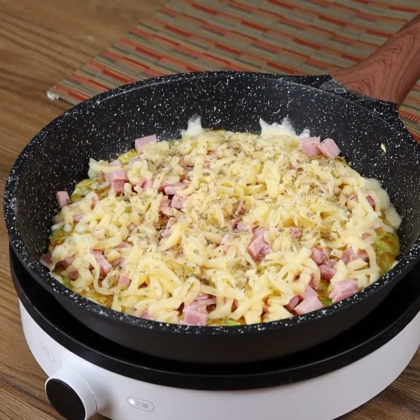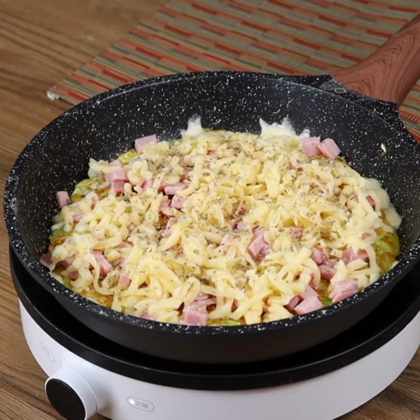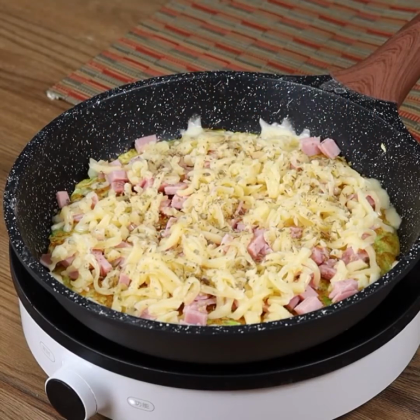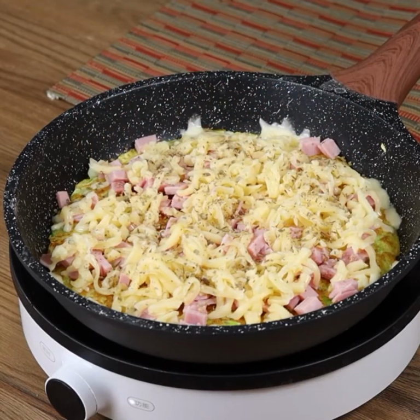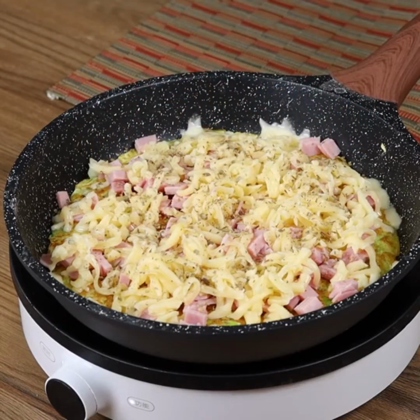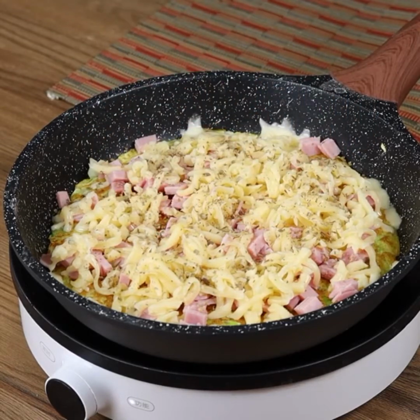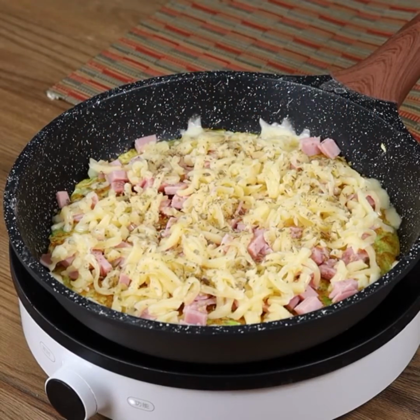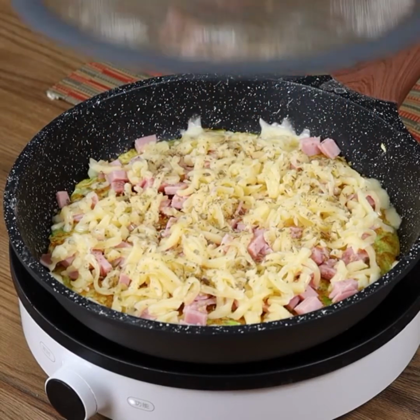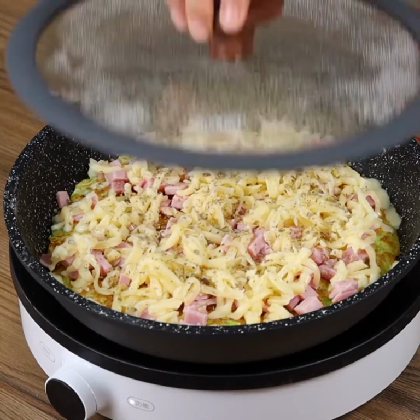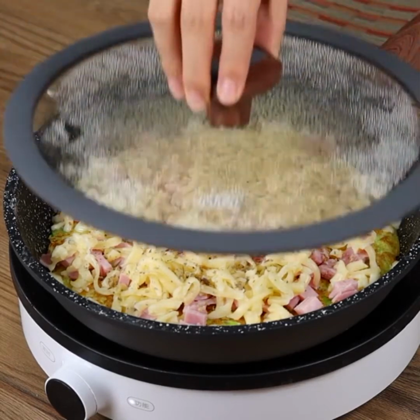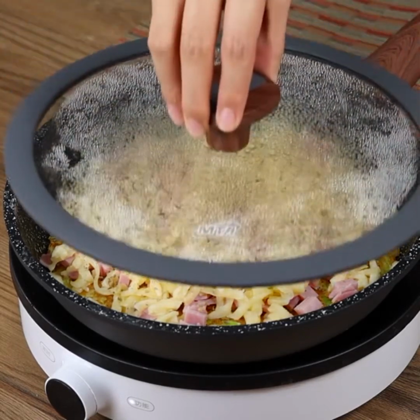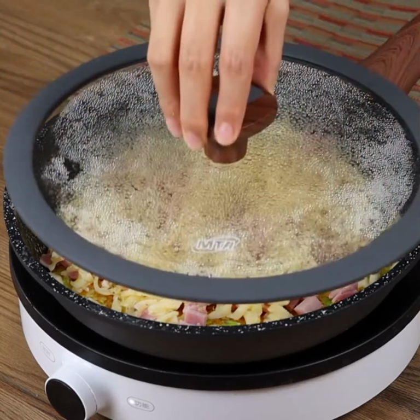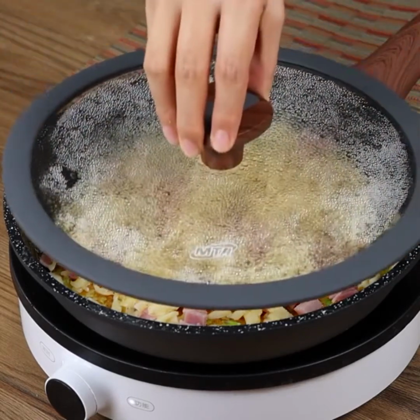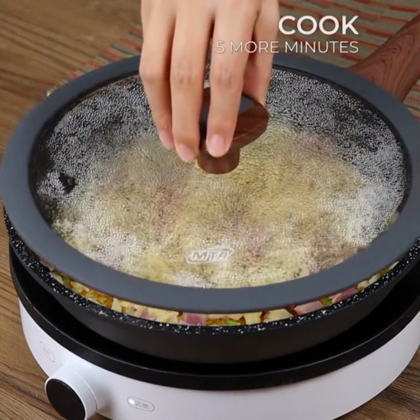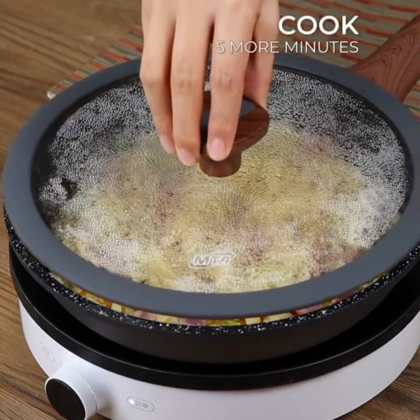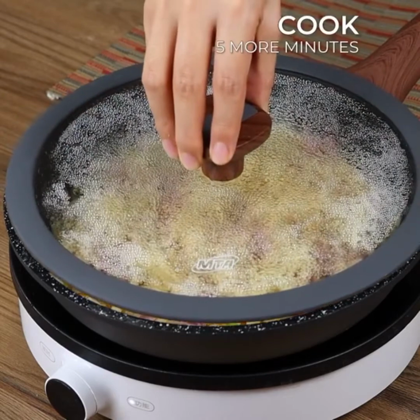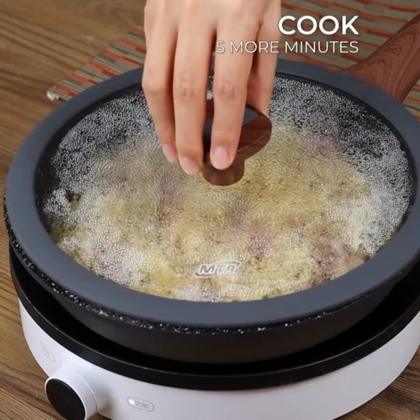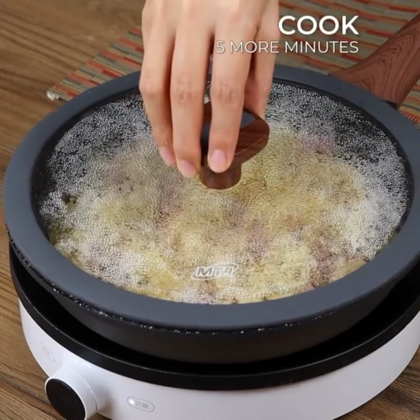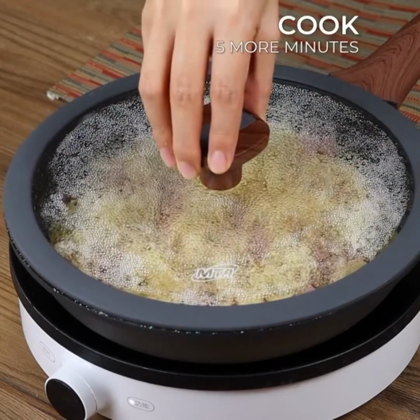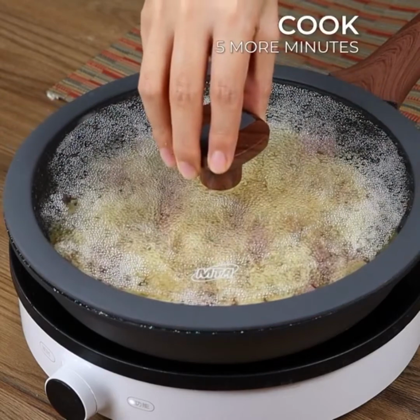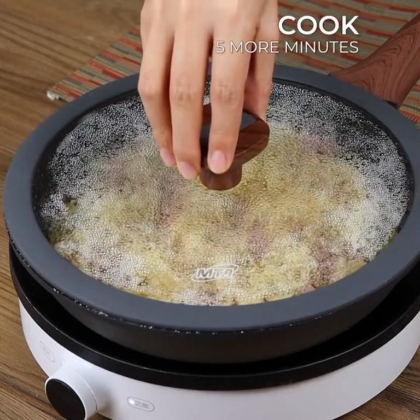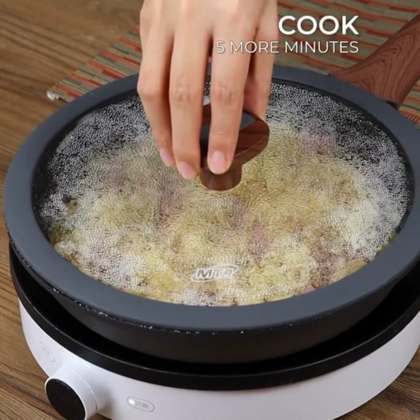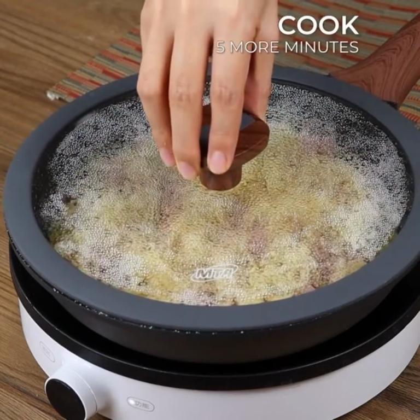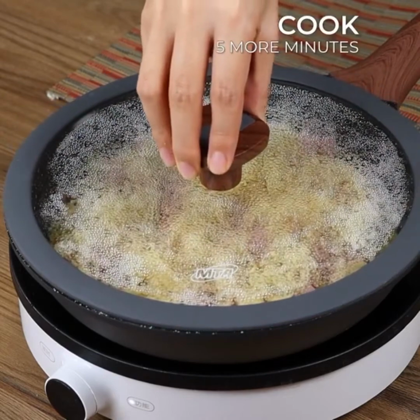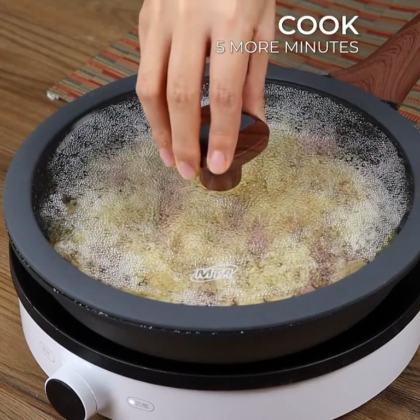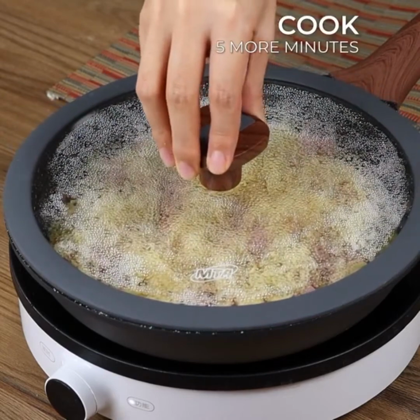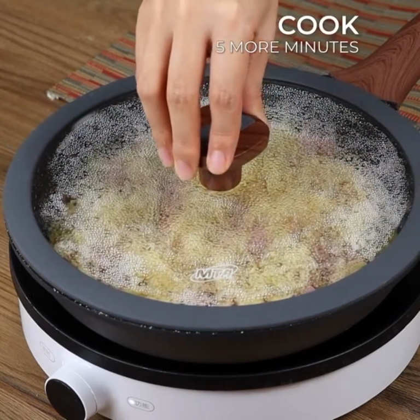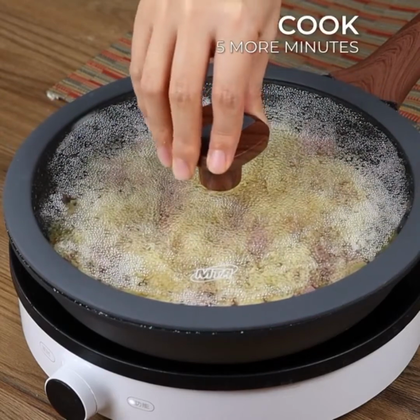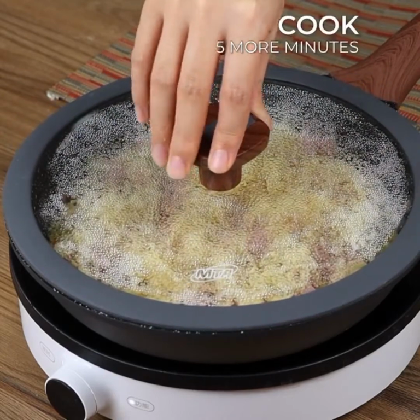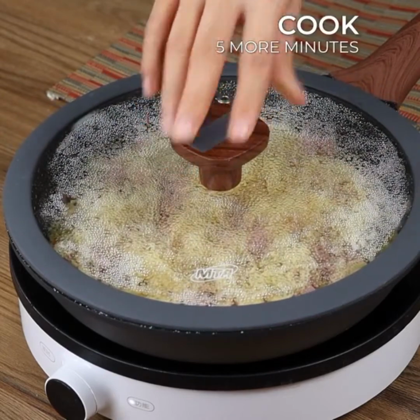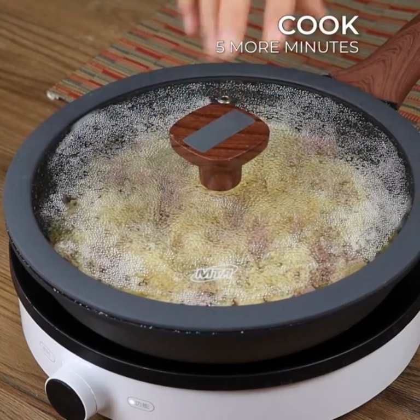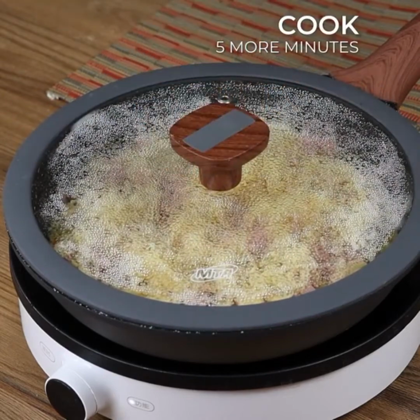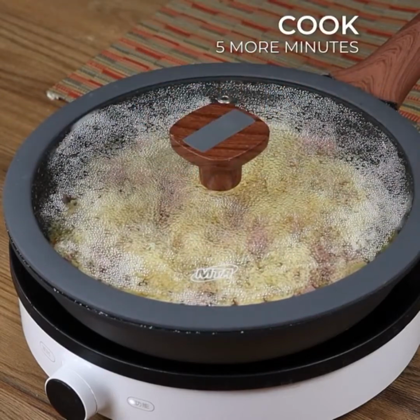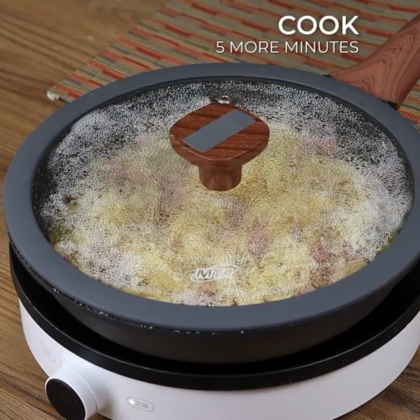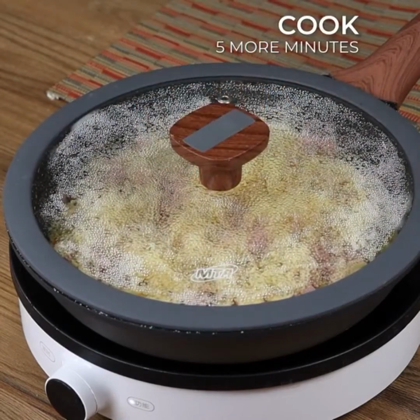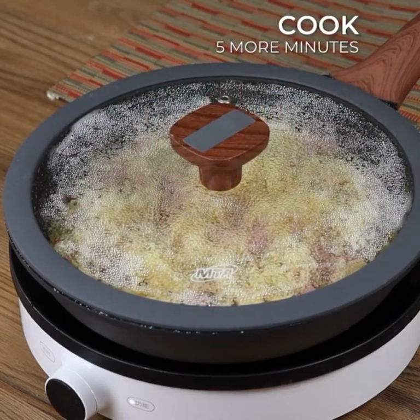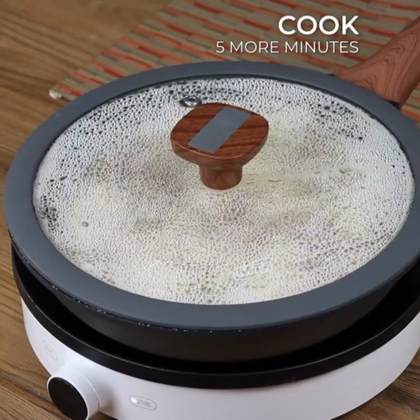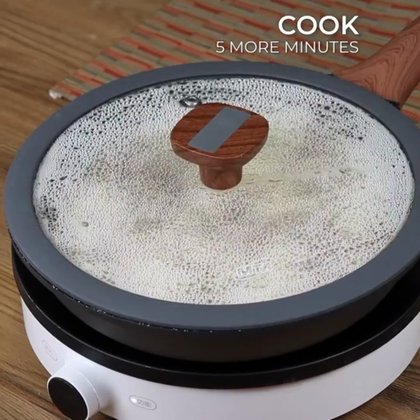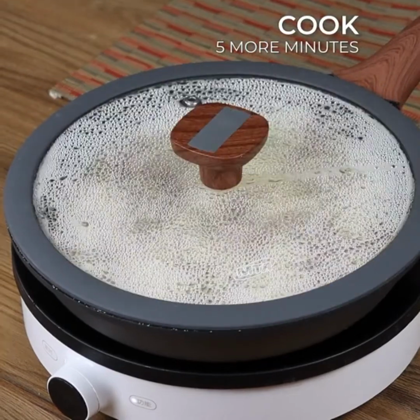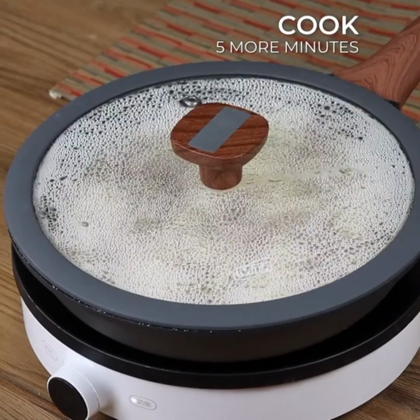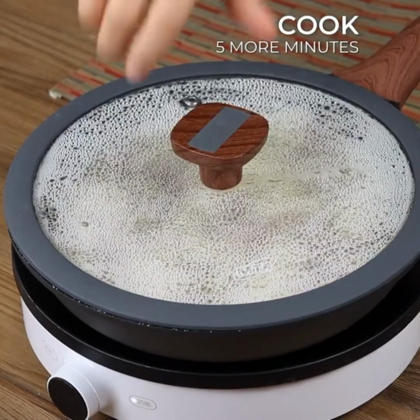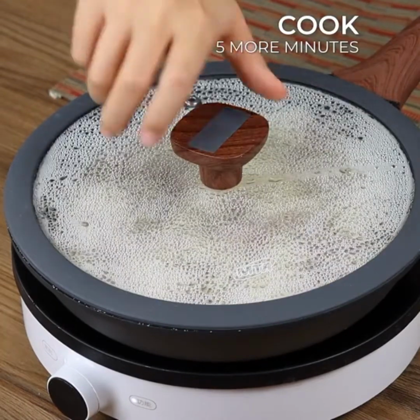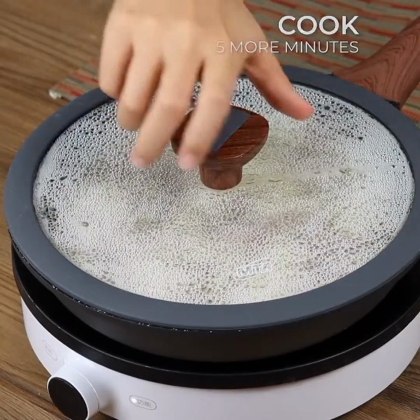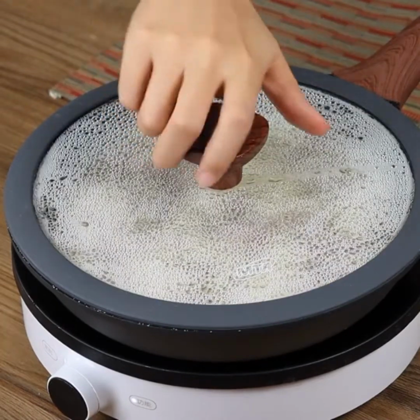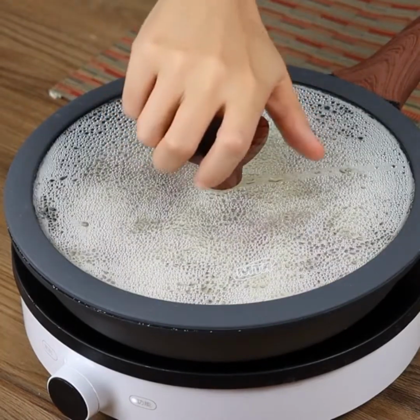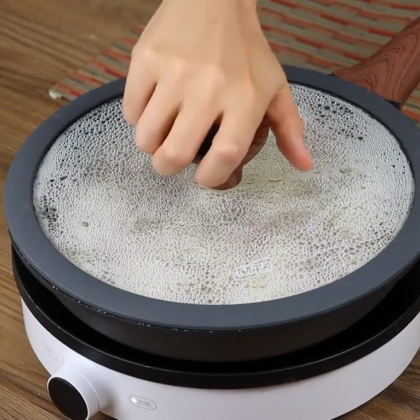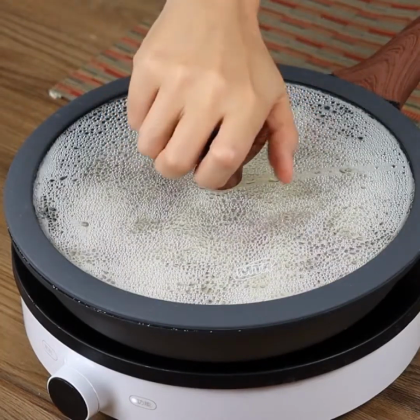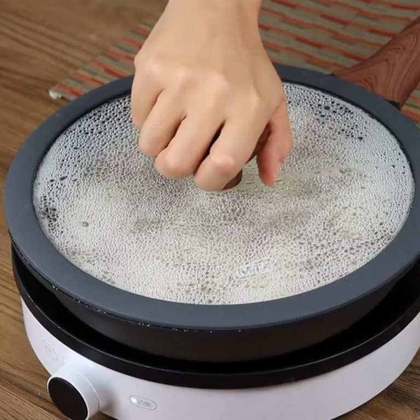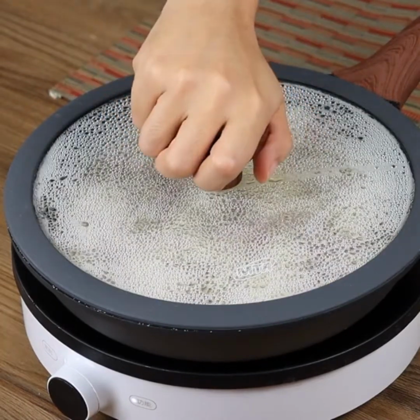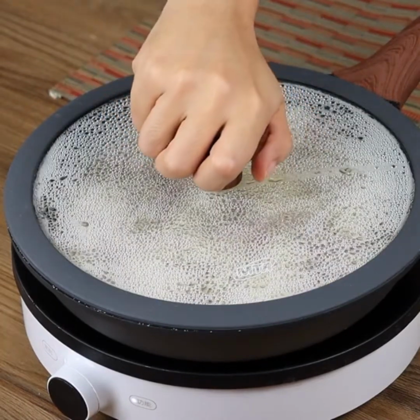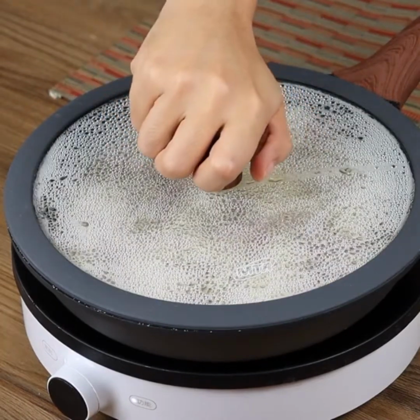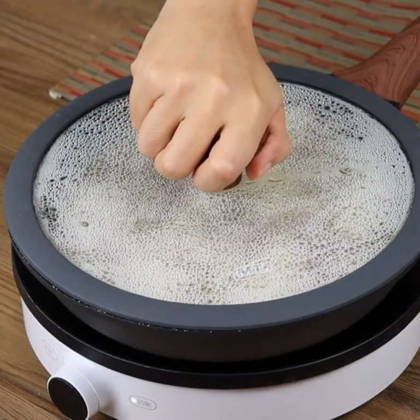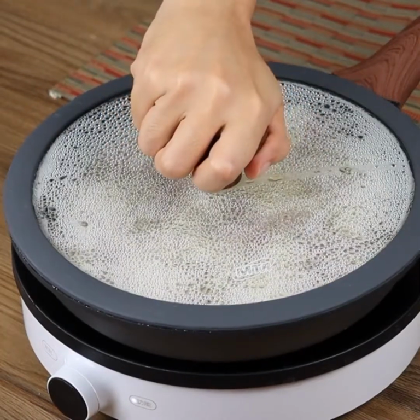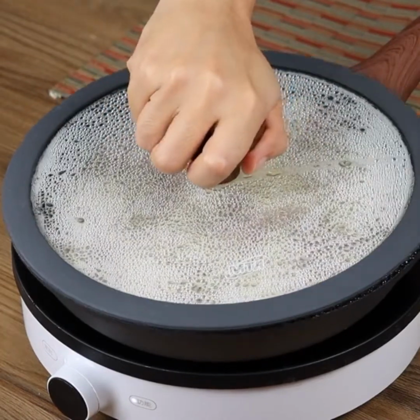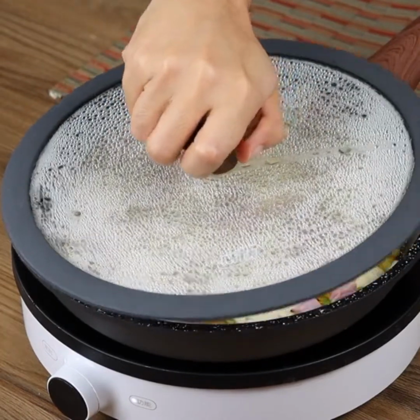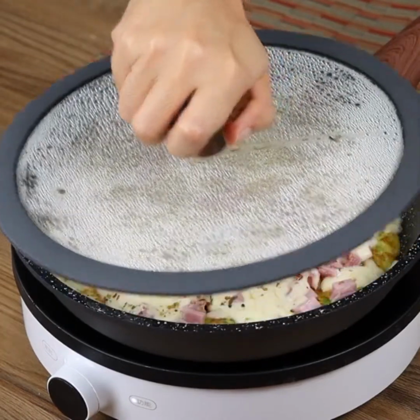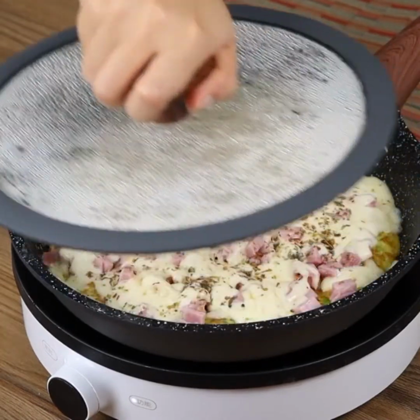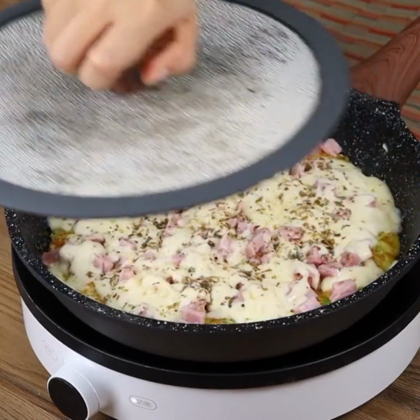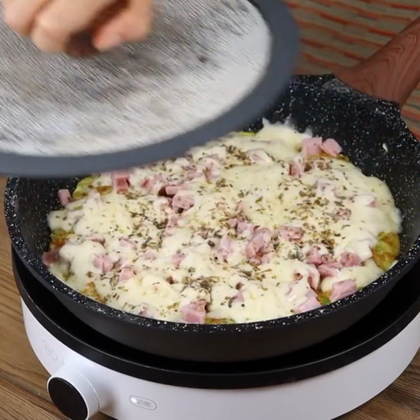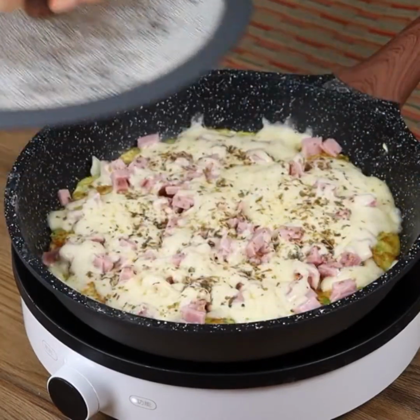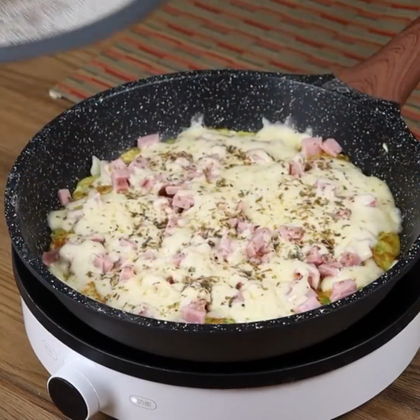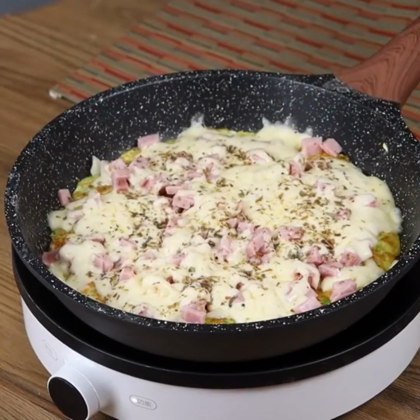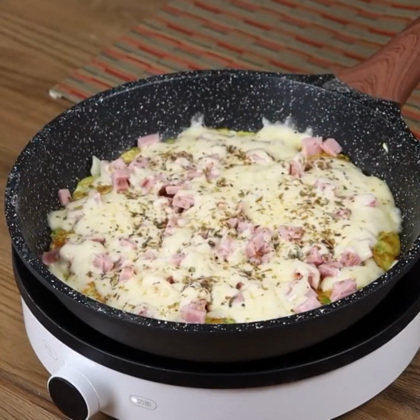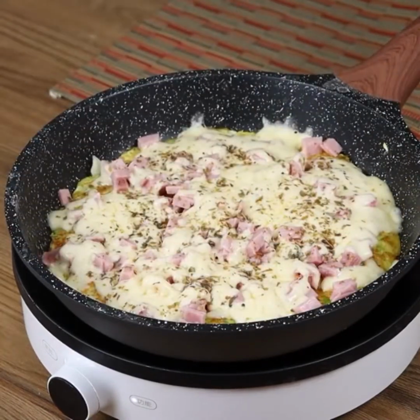Cover again with the pan and let it cook for 5 more minutes. And our recipe is done — ready to be enjoyed!